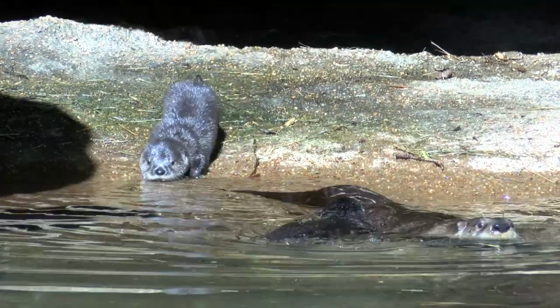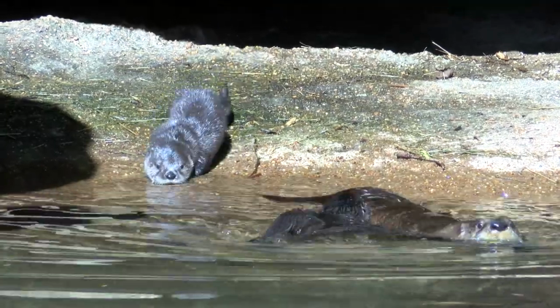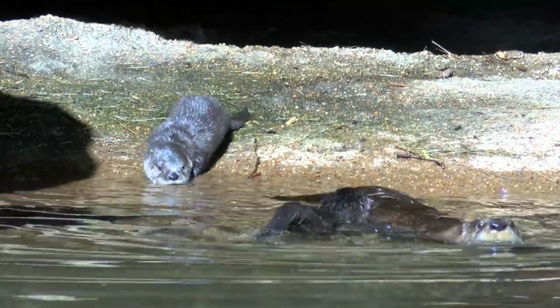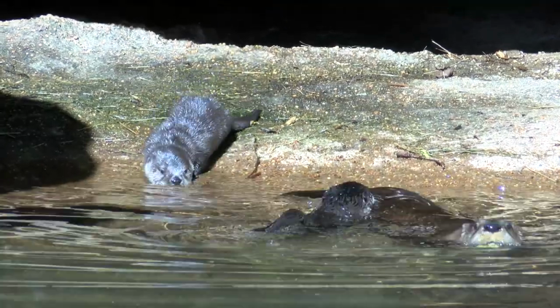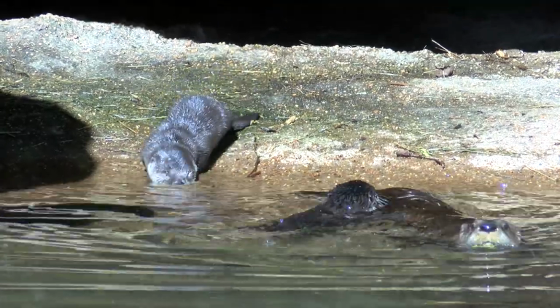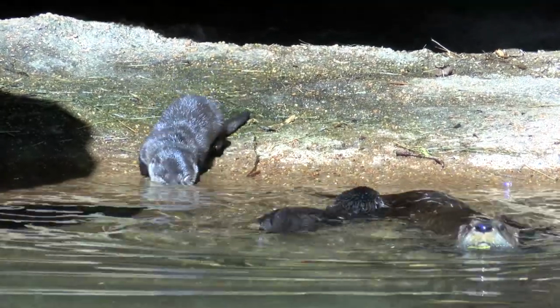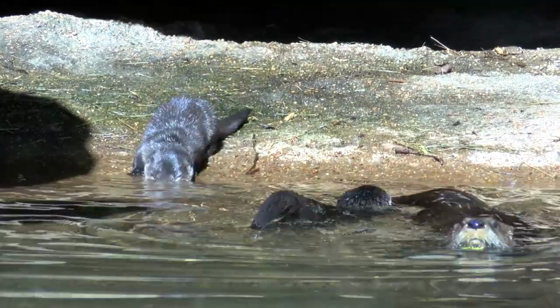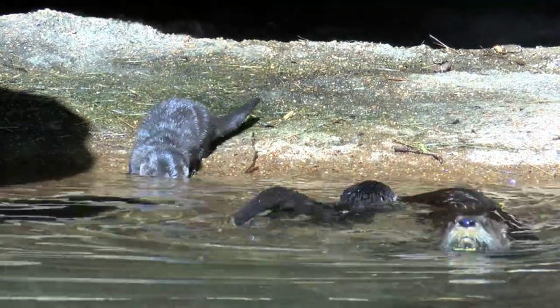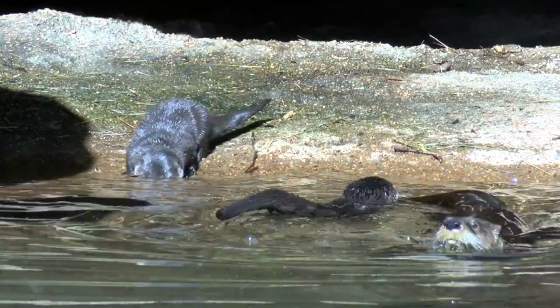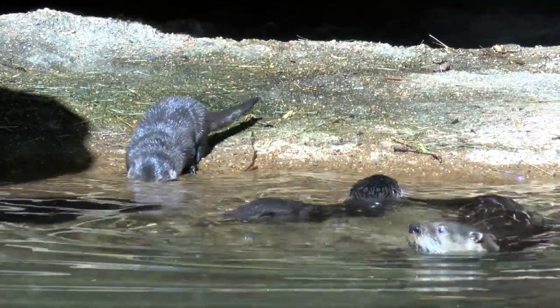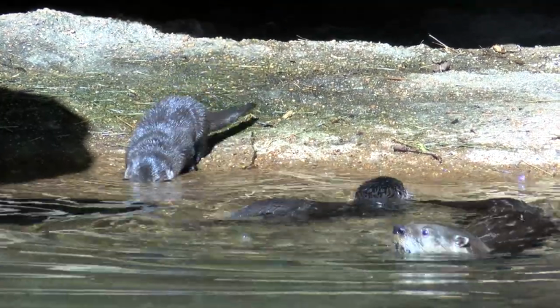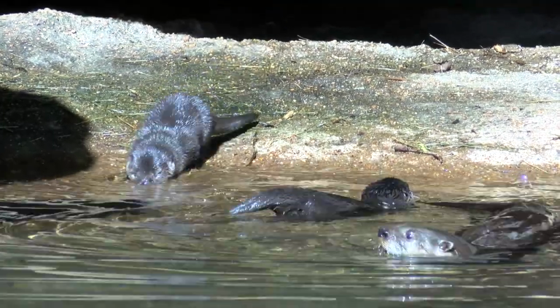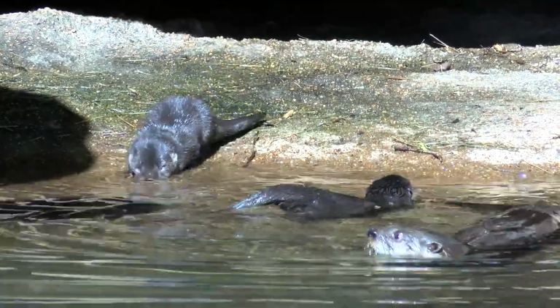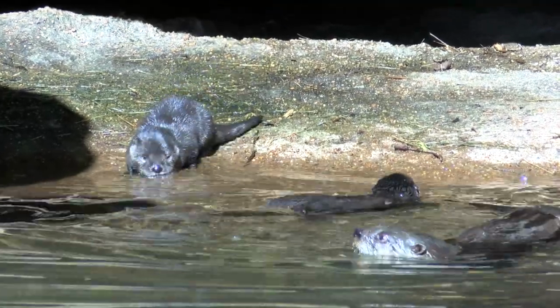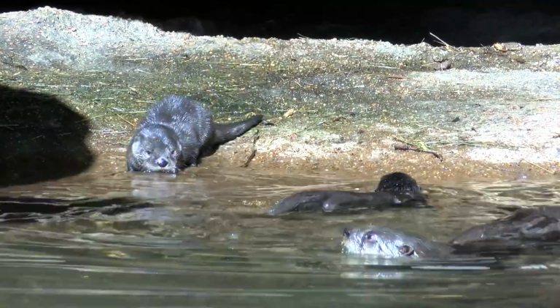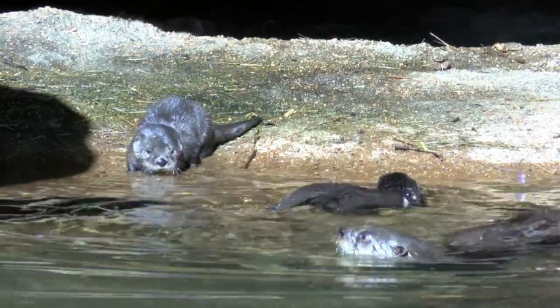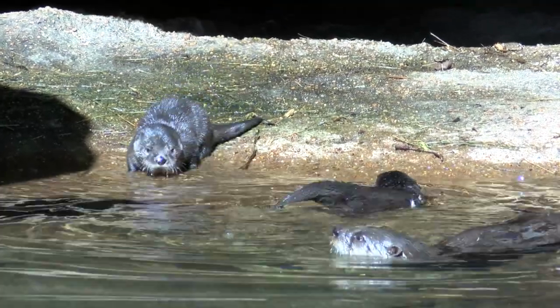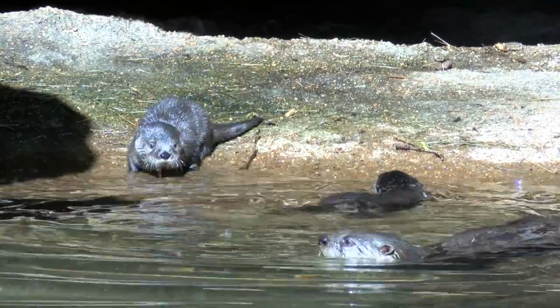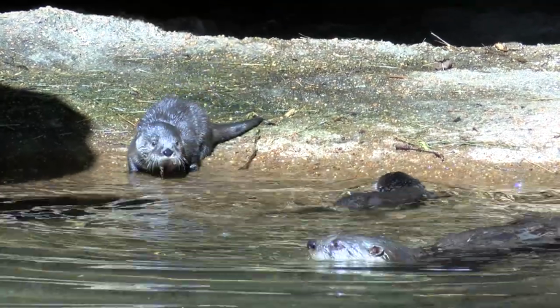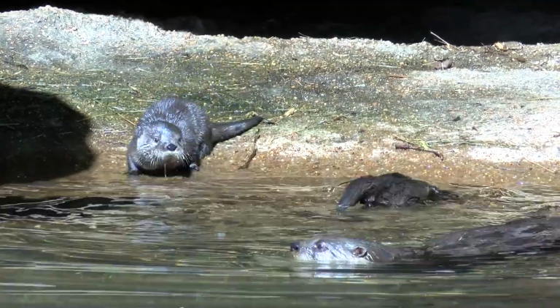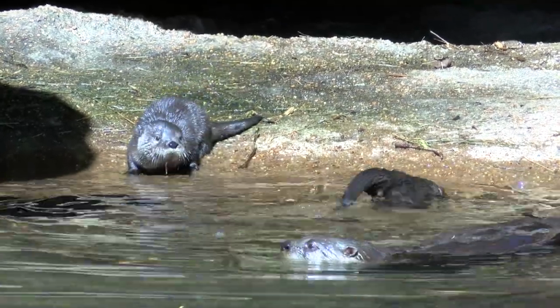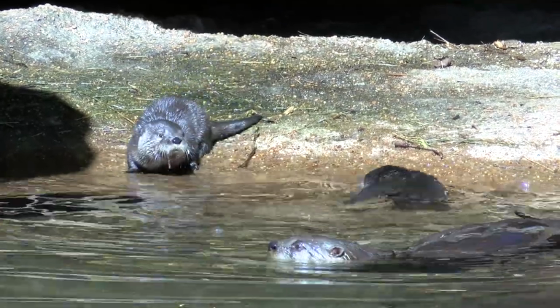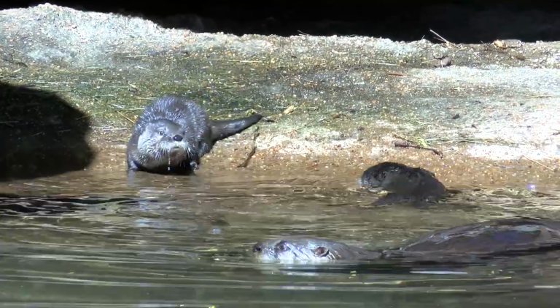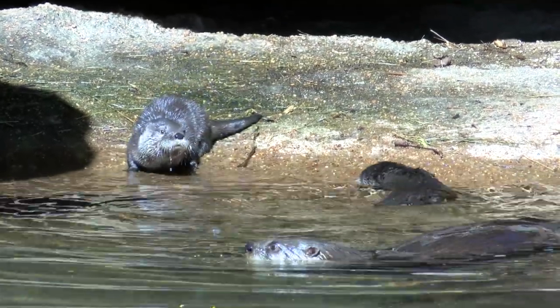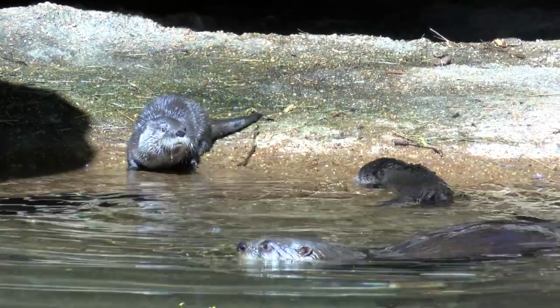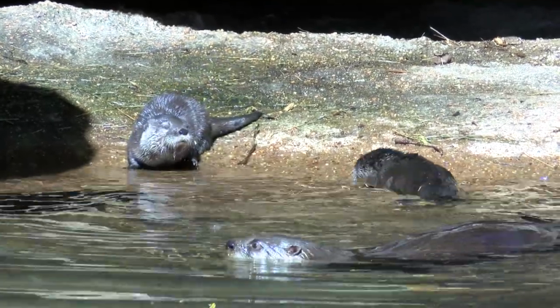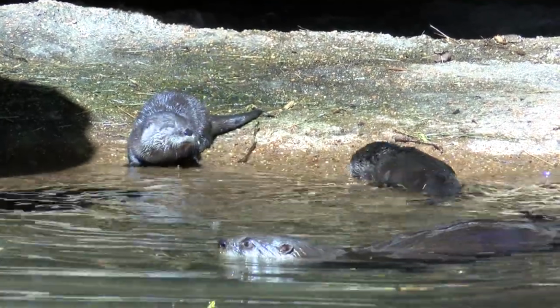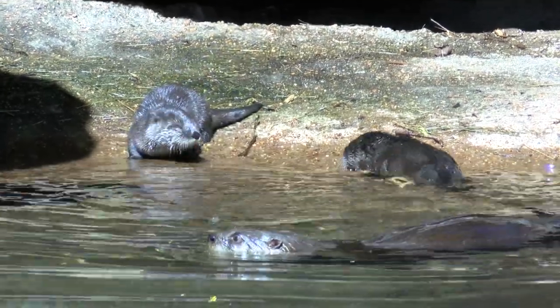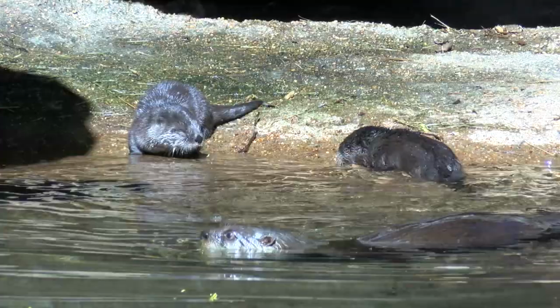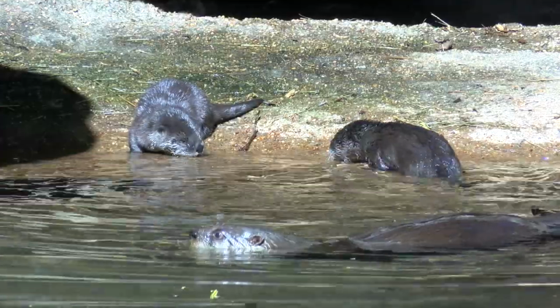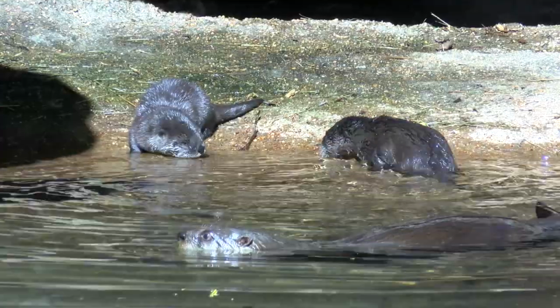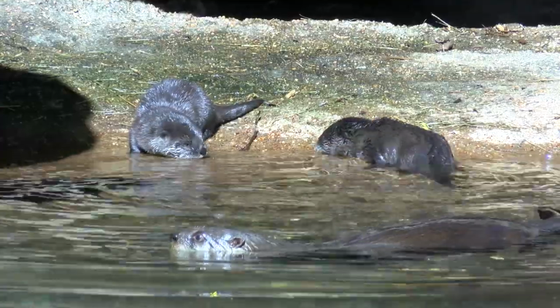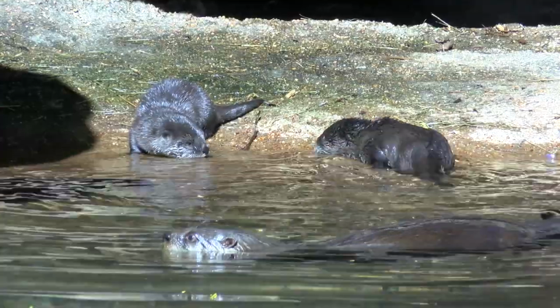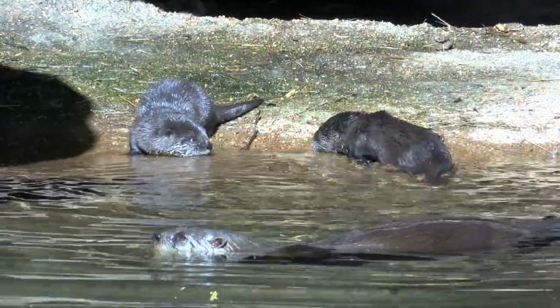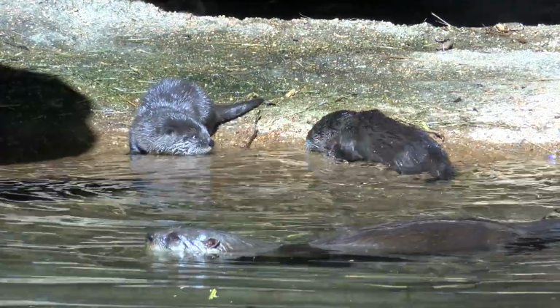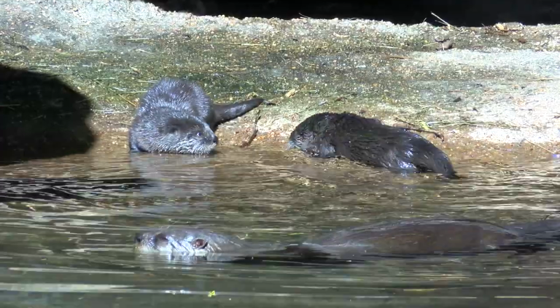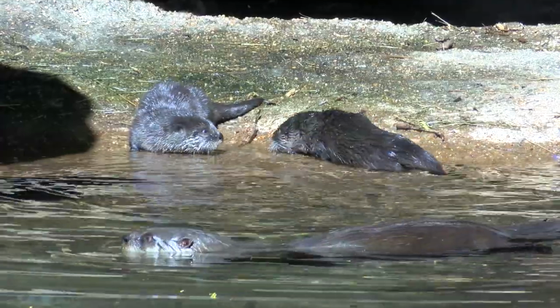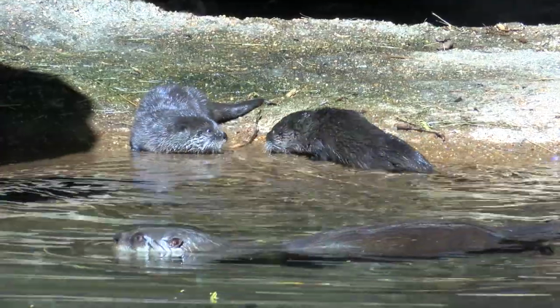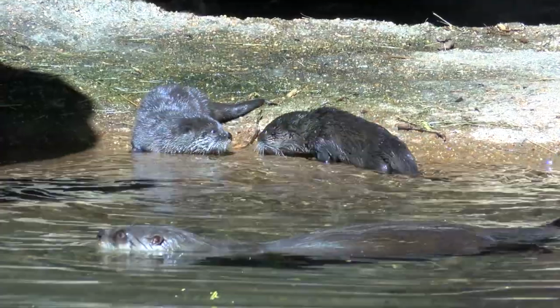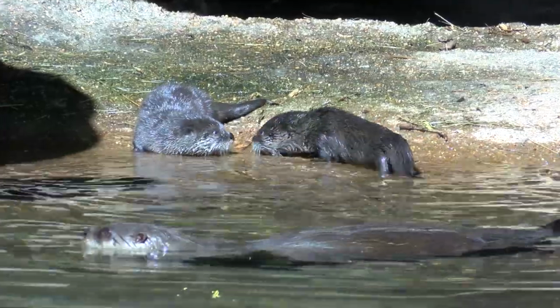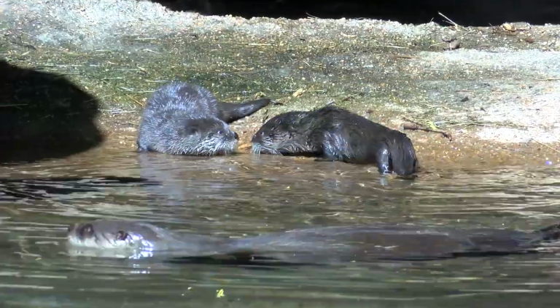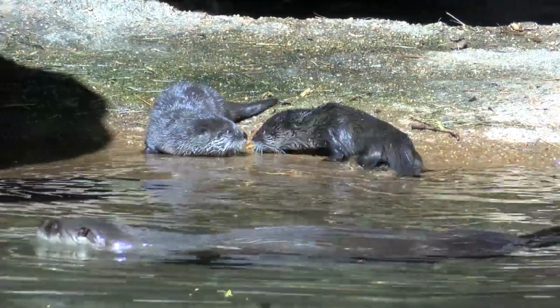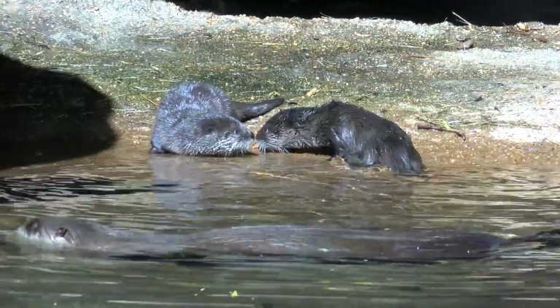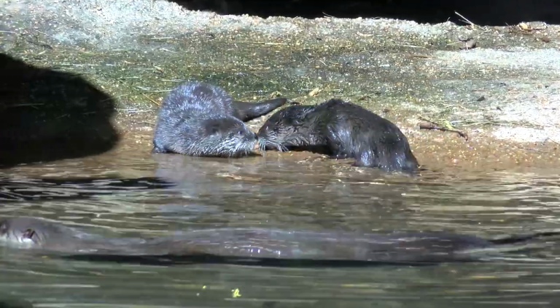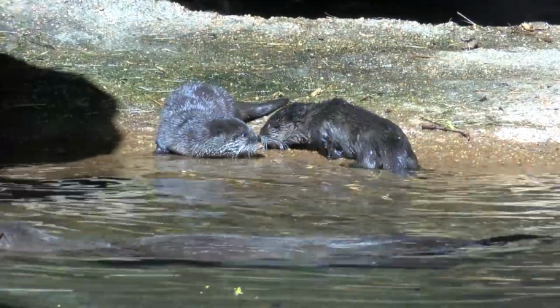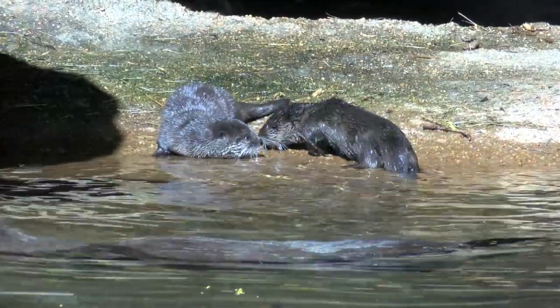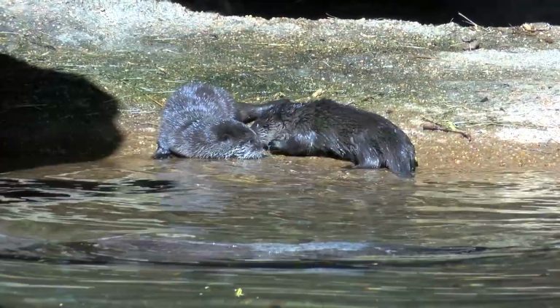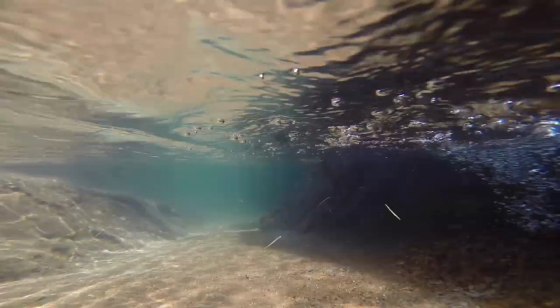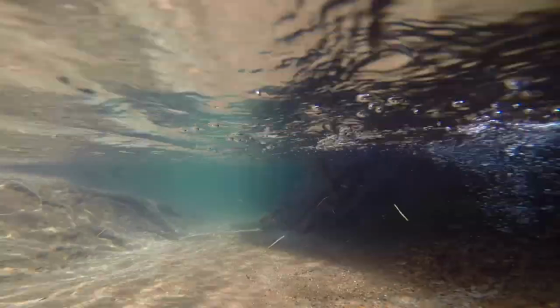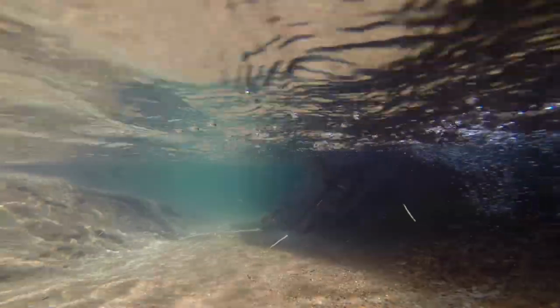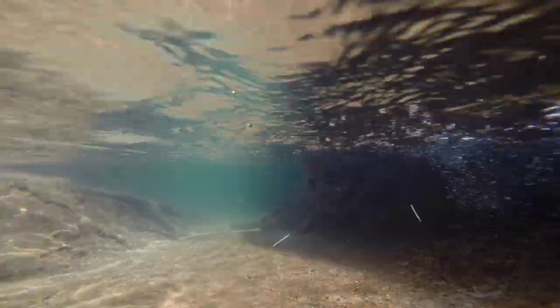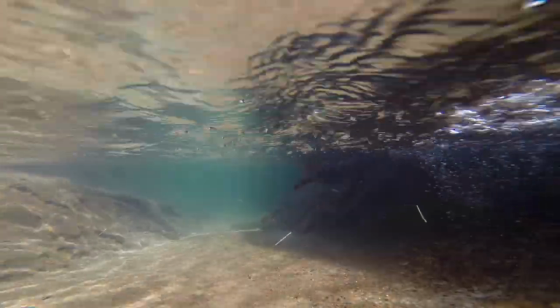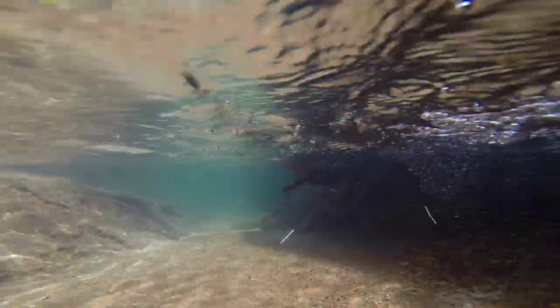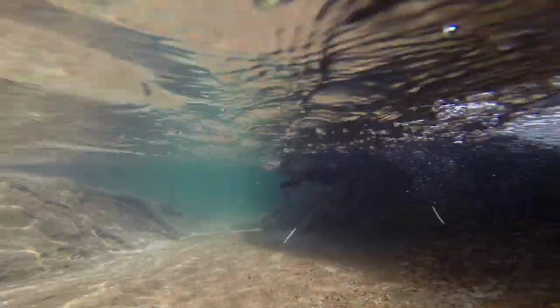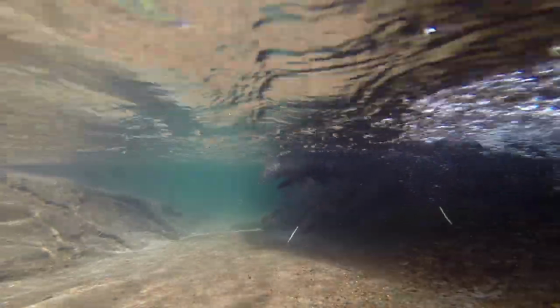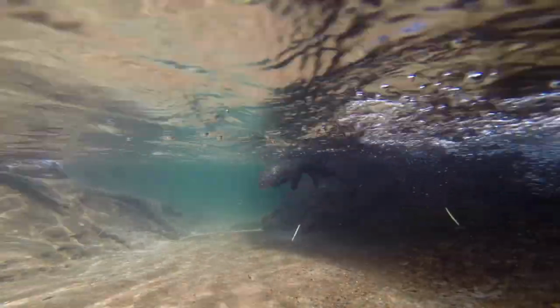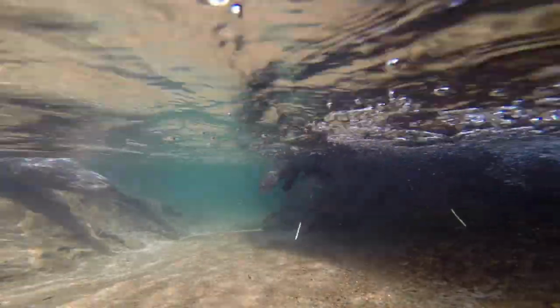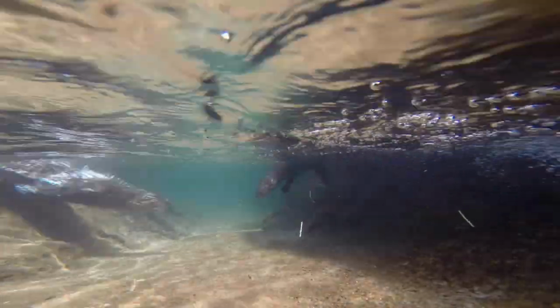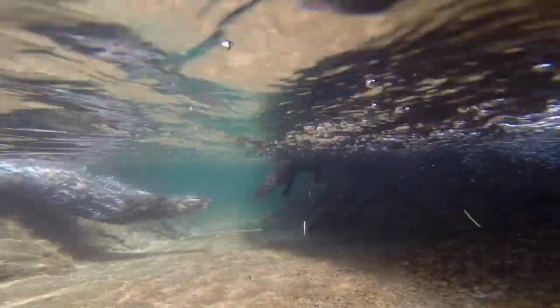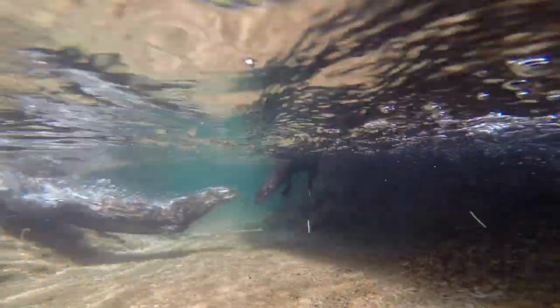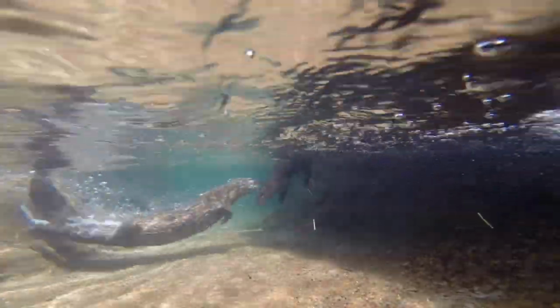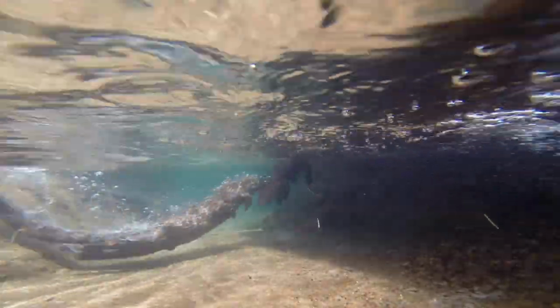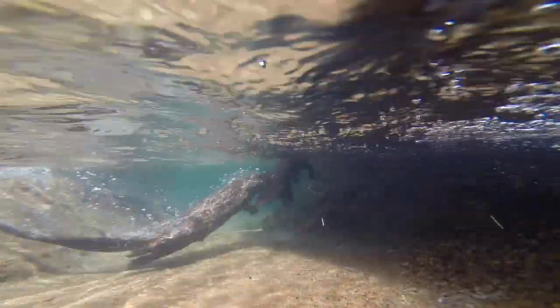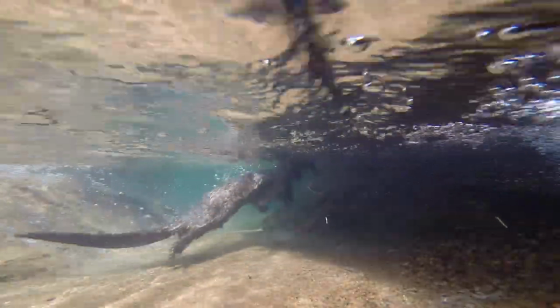Otters have many special adaptations that help them swim, like webbed feet, a powerful tail, and water-repellent fur.